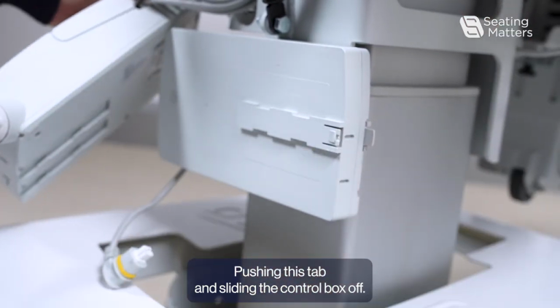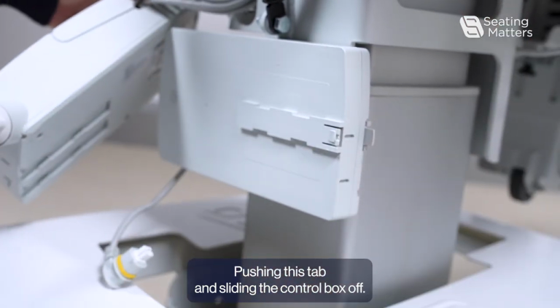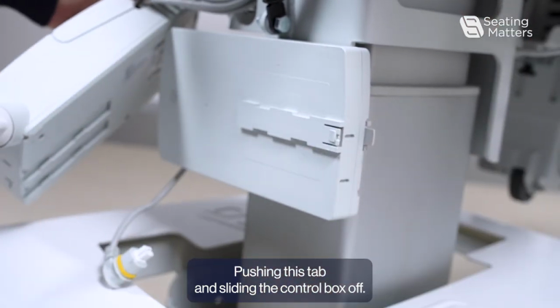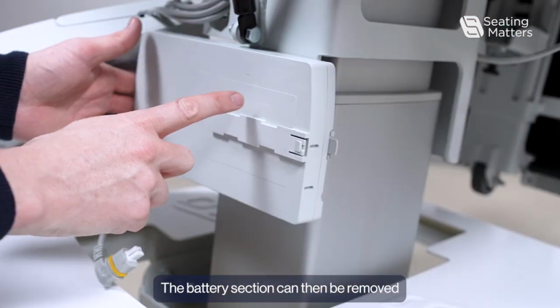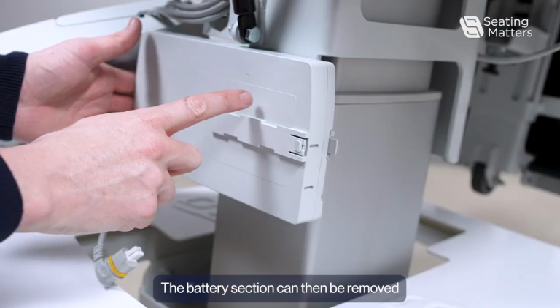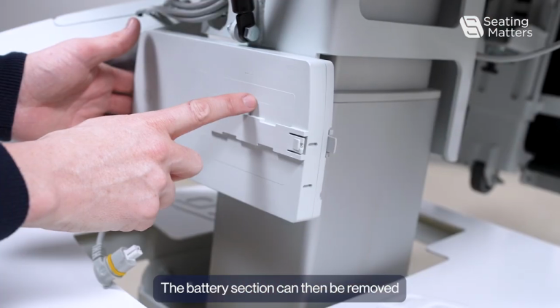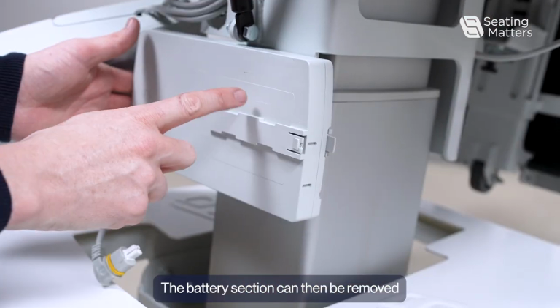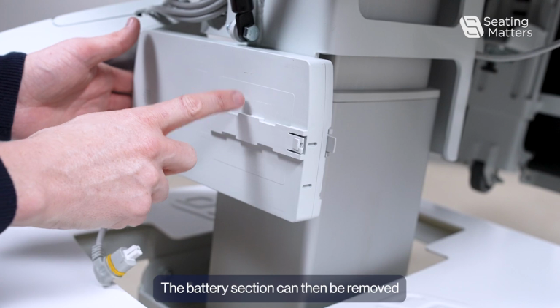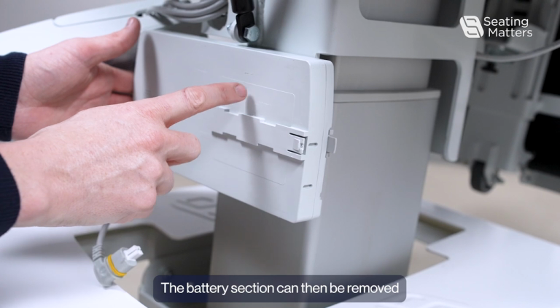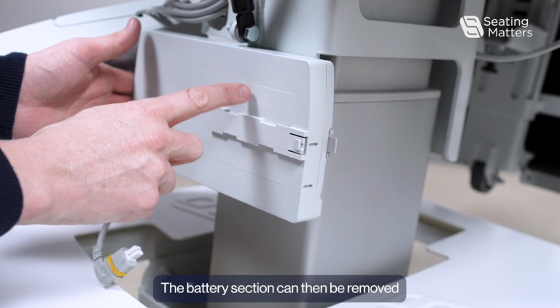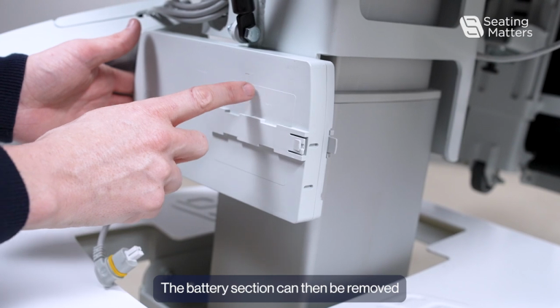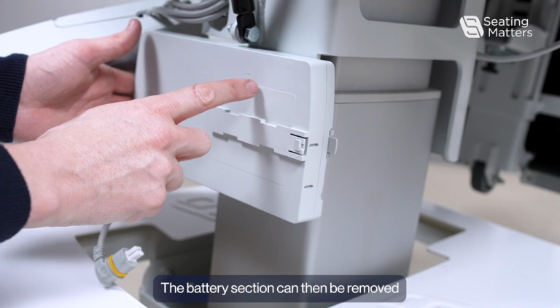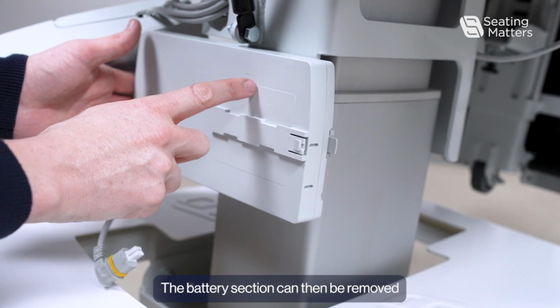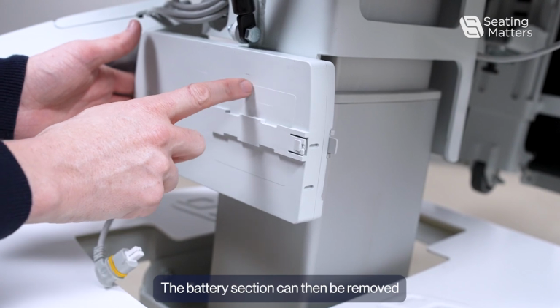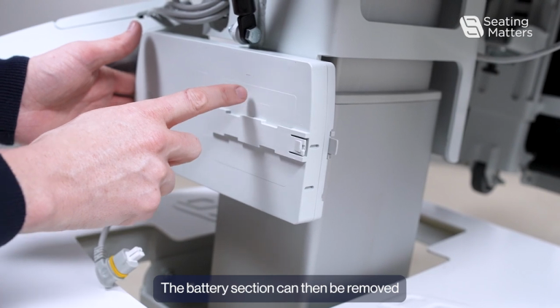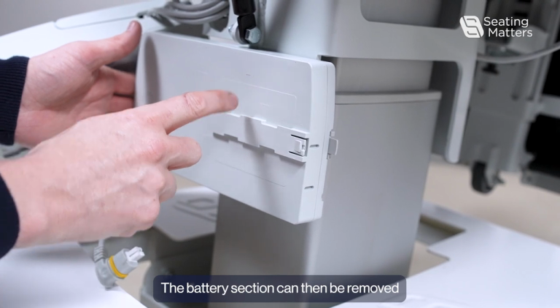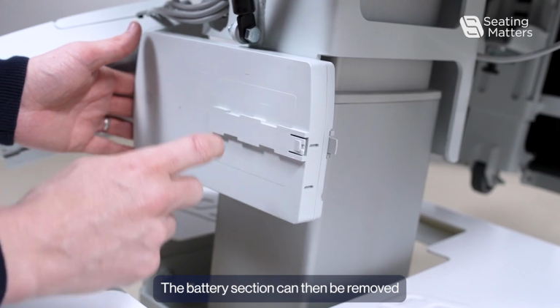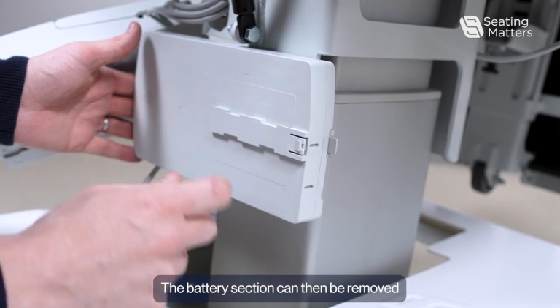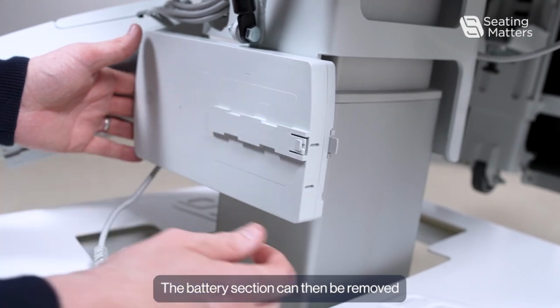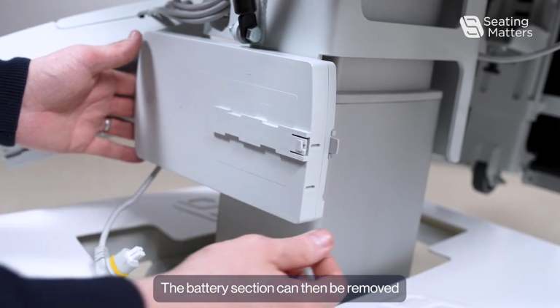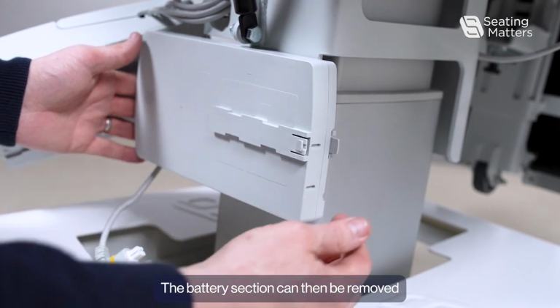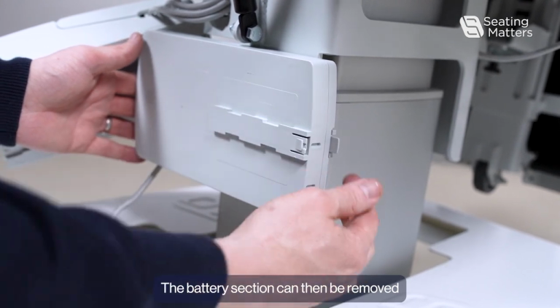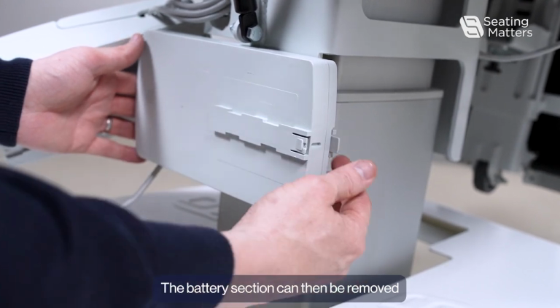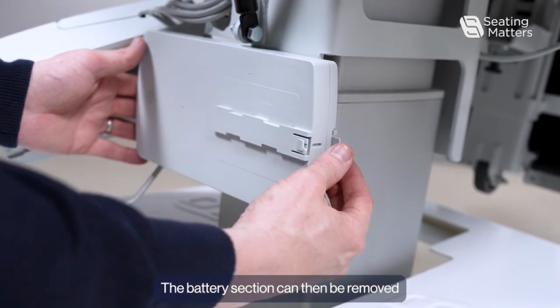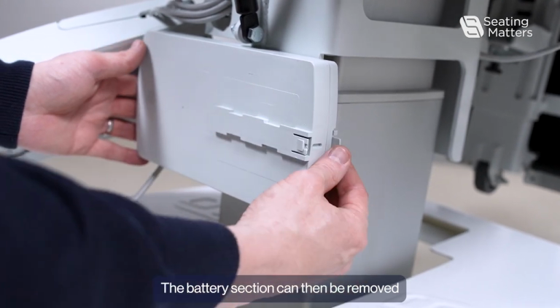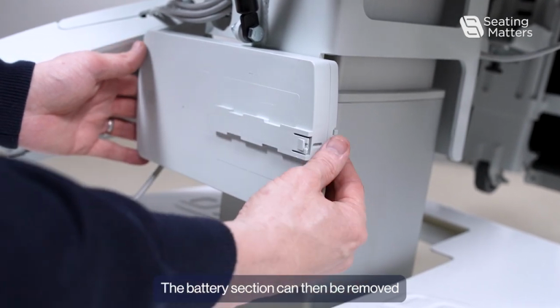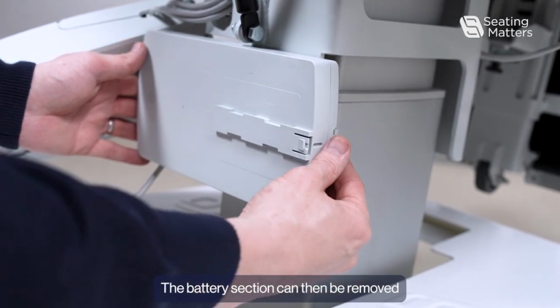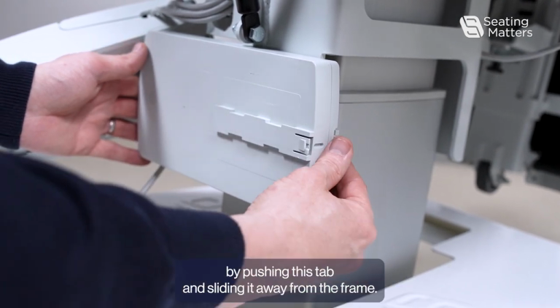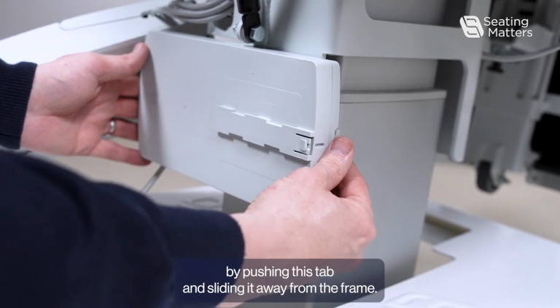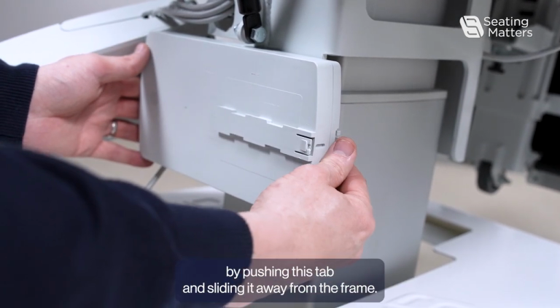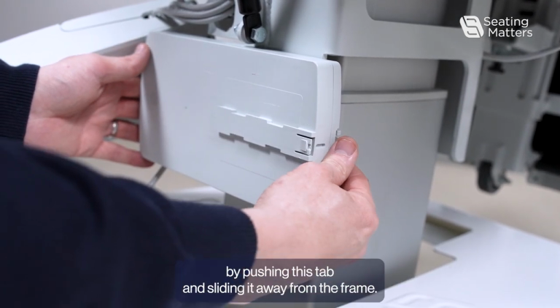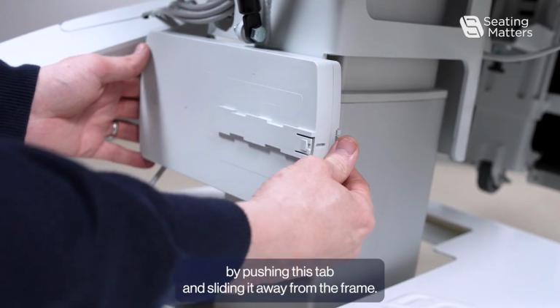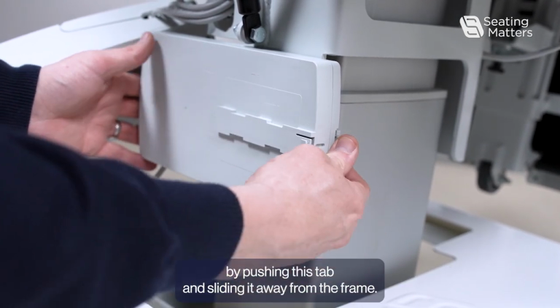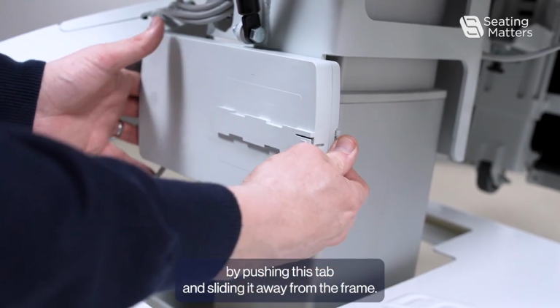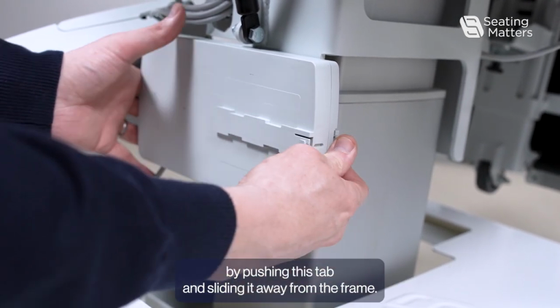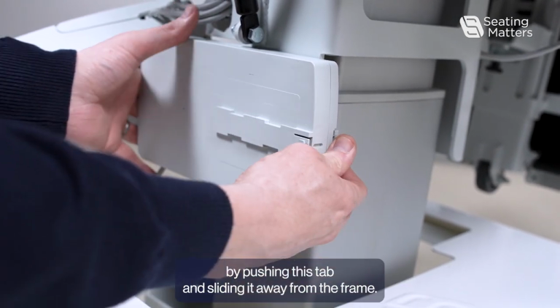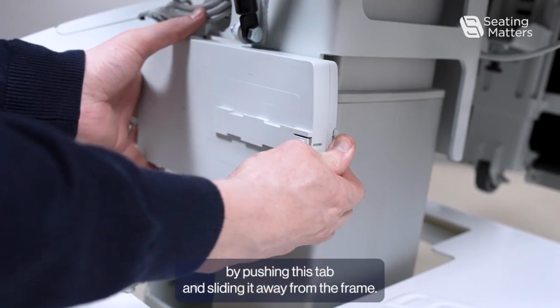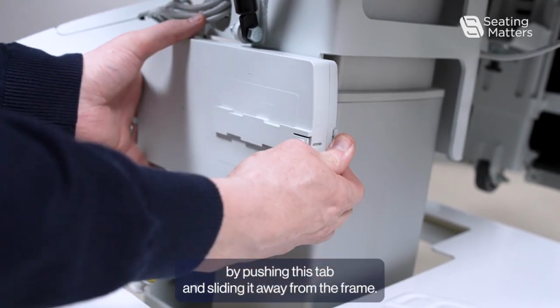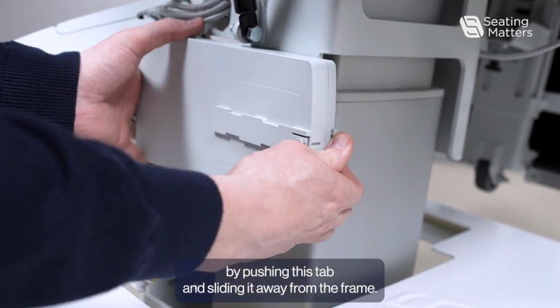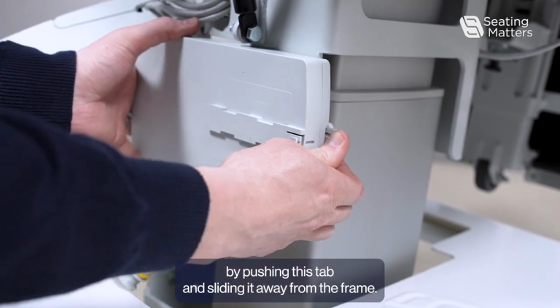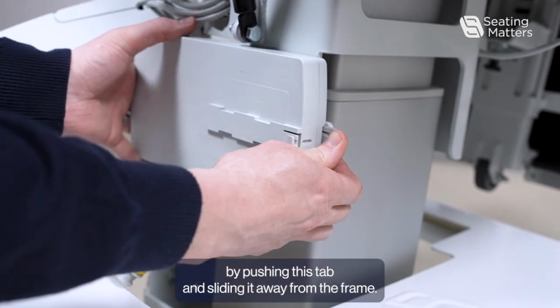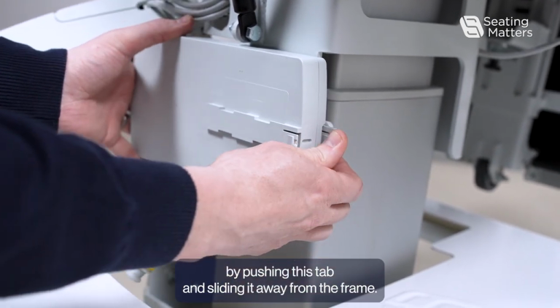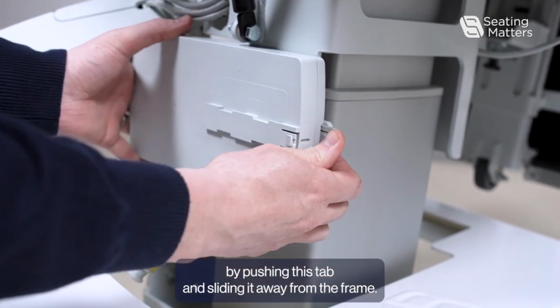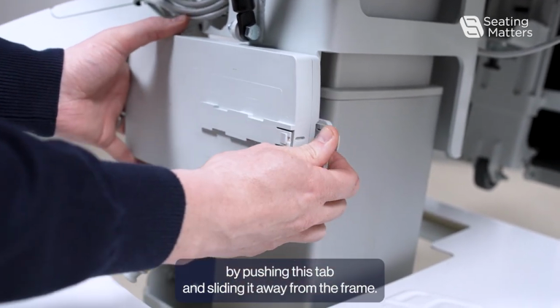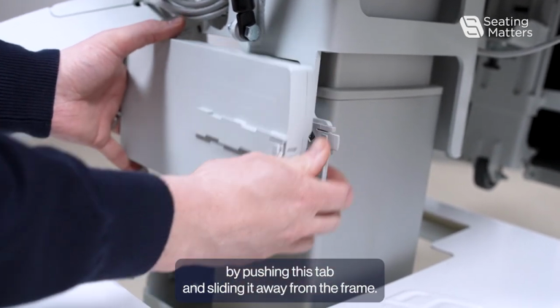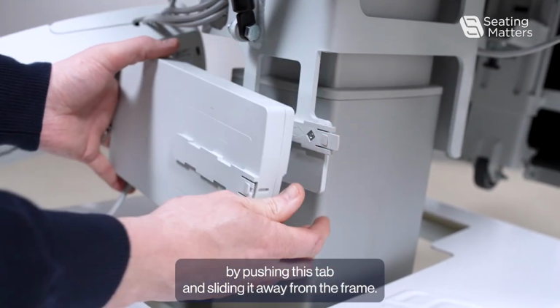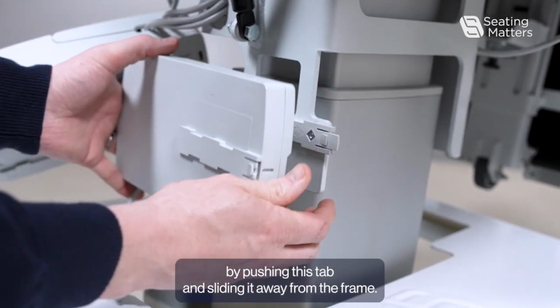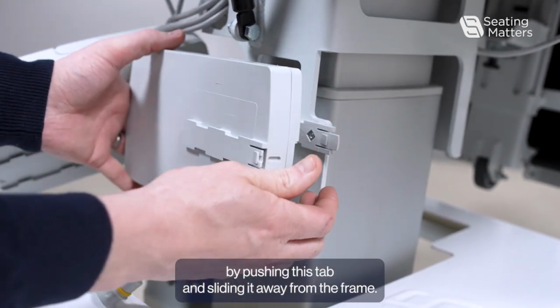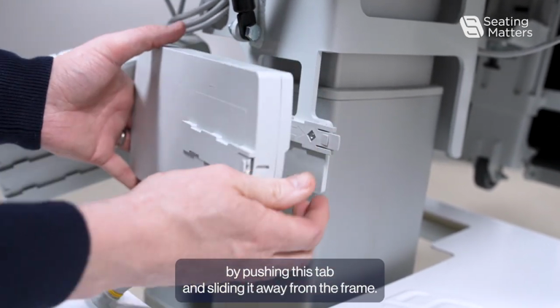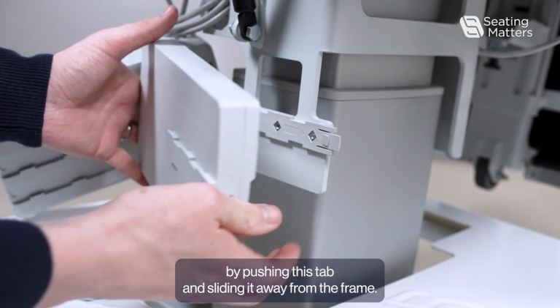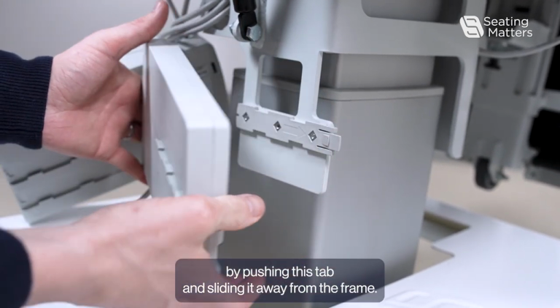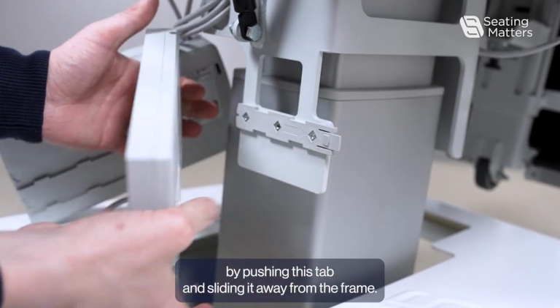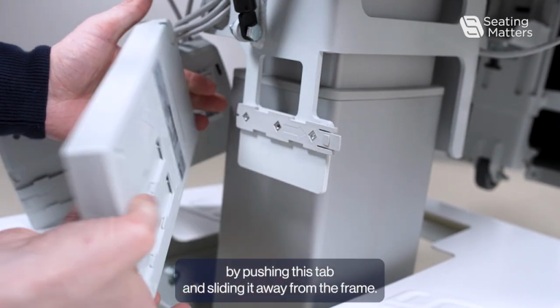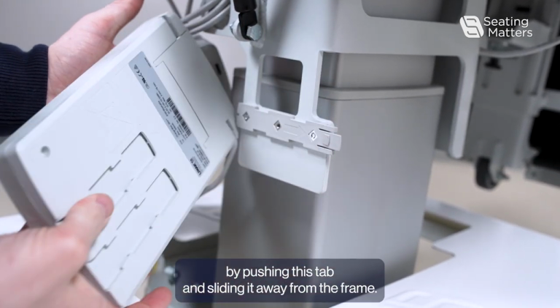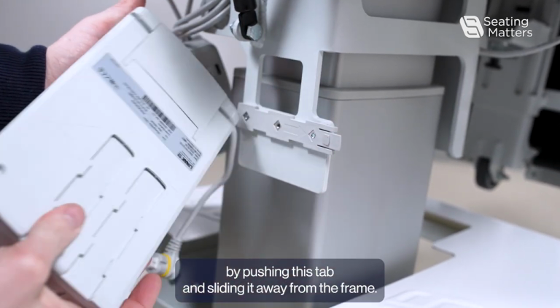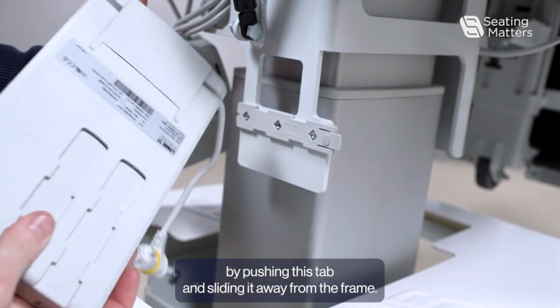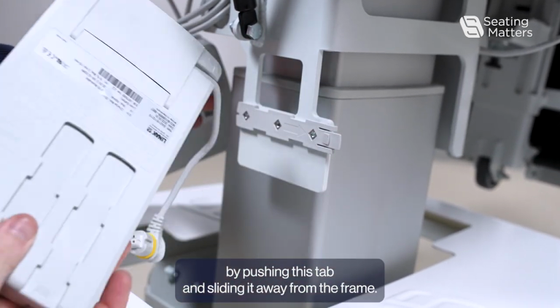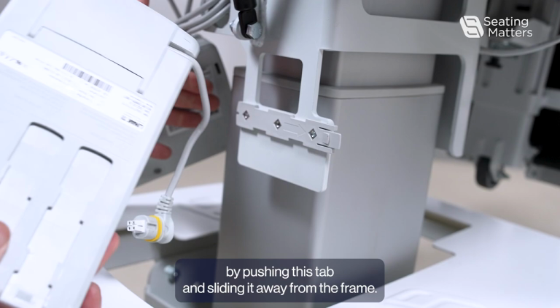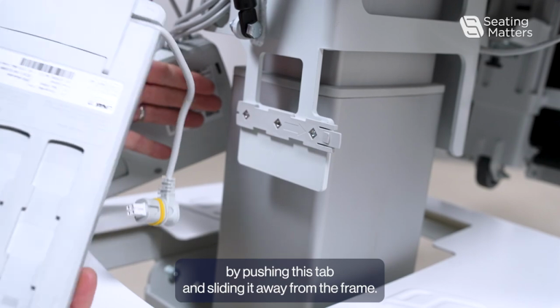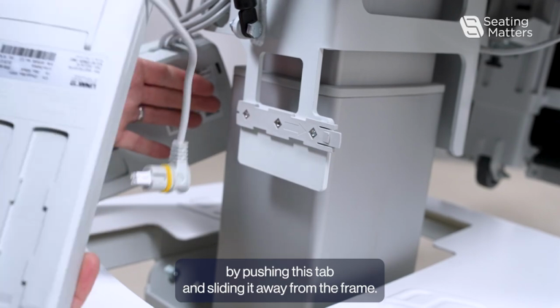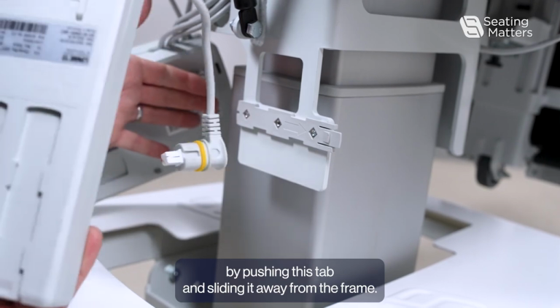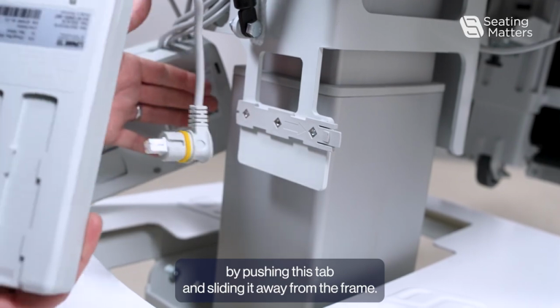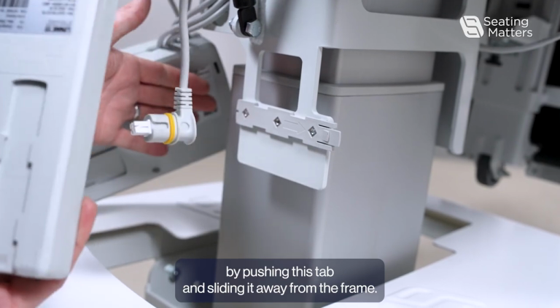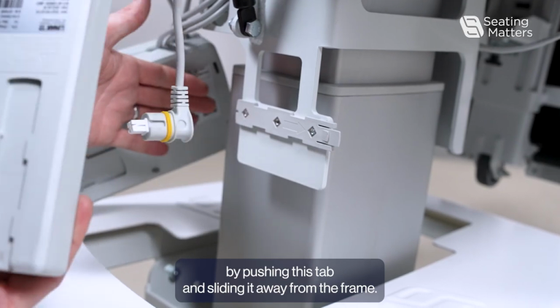The battery section can then be removed by pushing this tab and sliding it away from the frame.